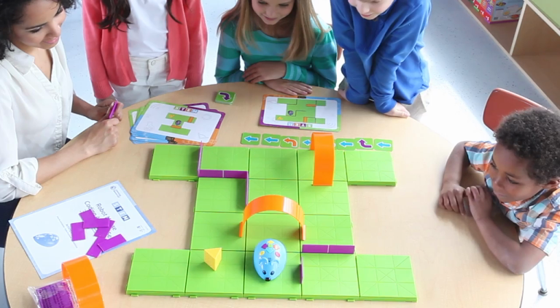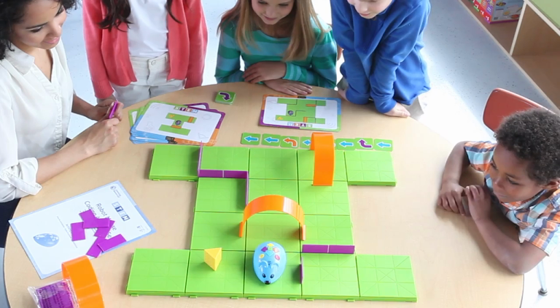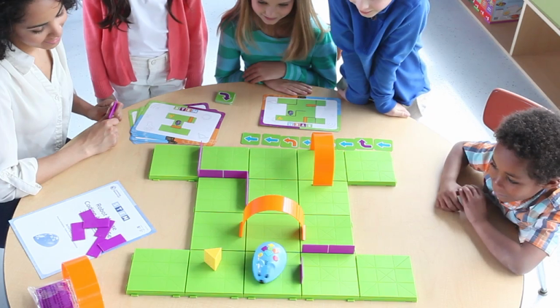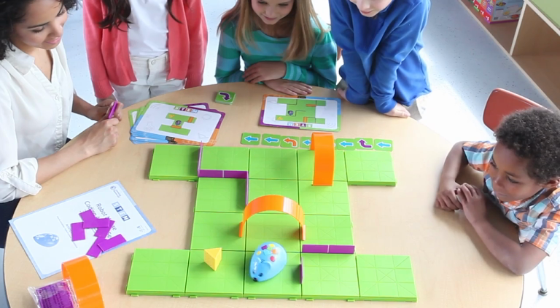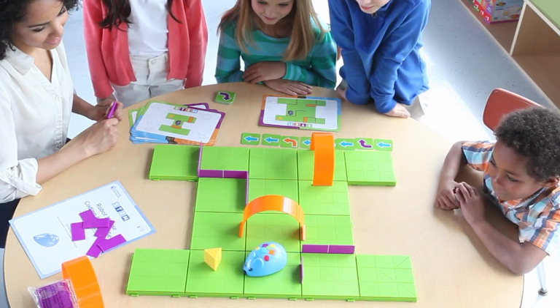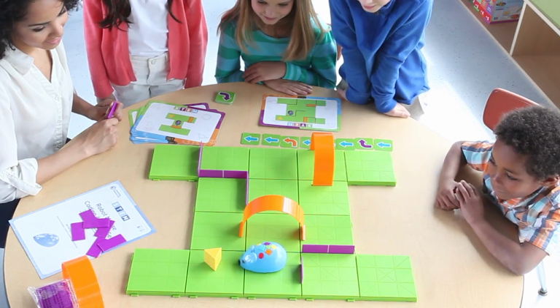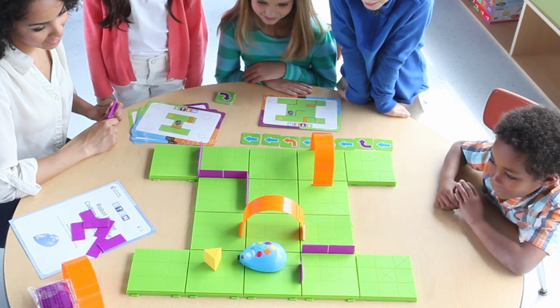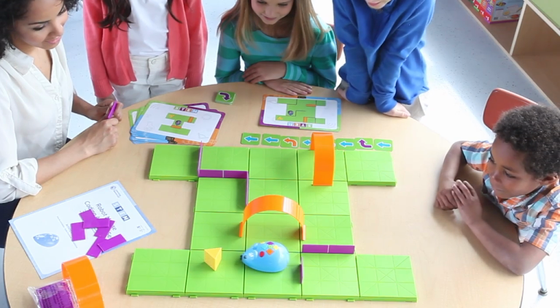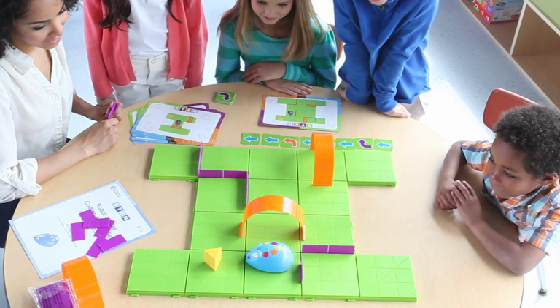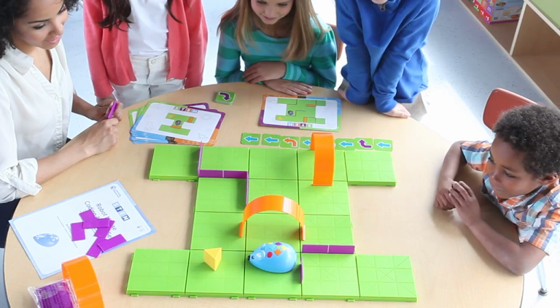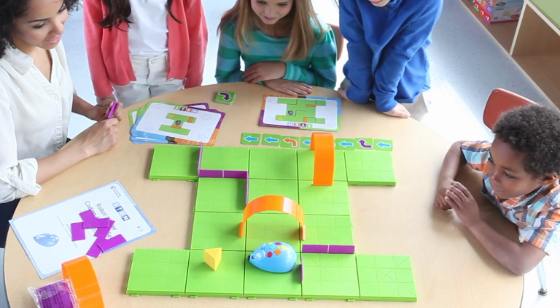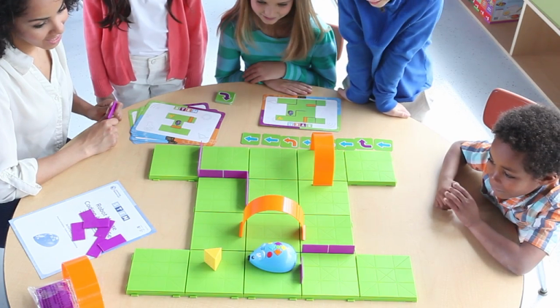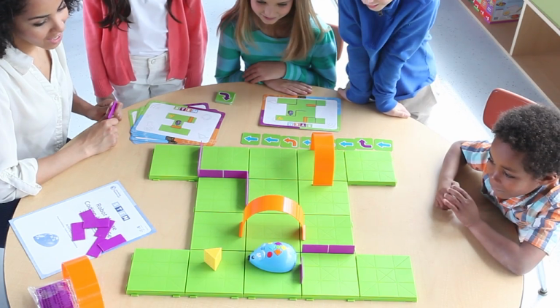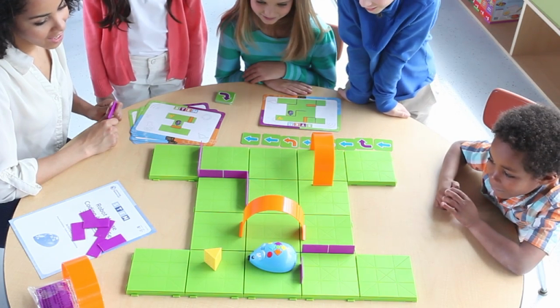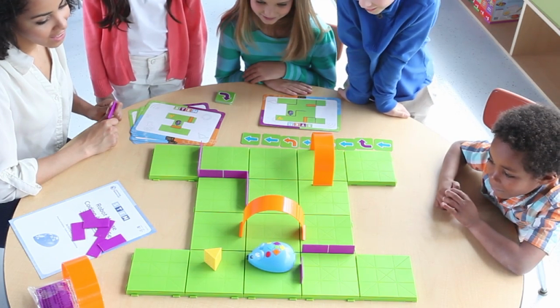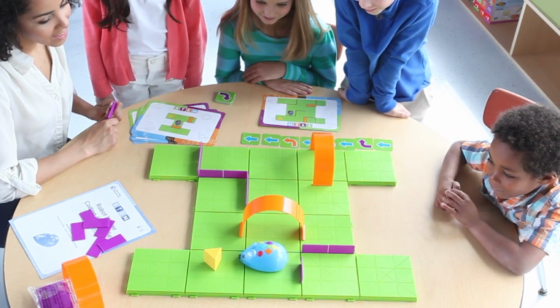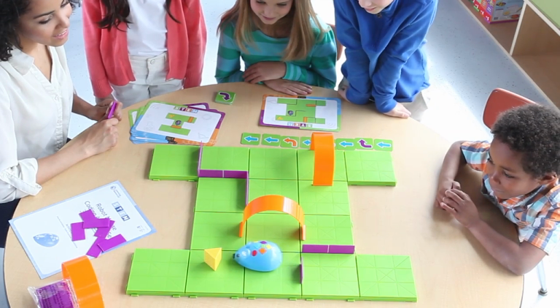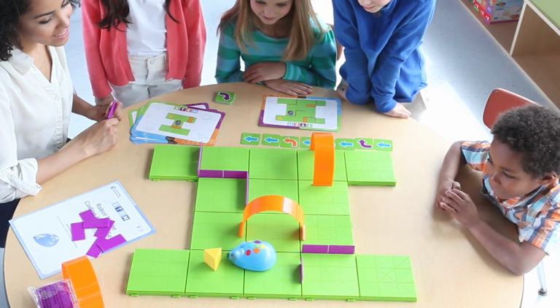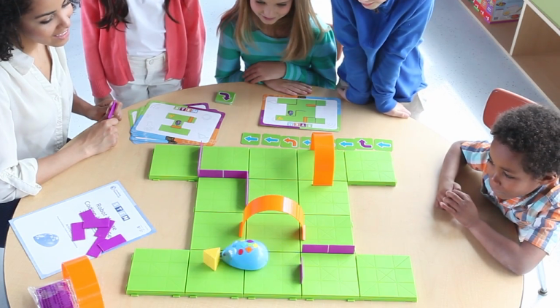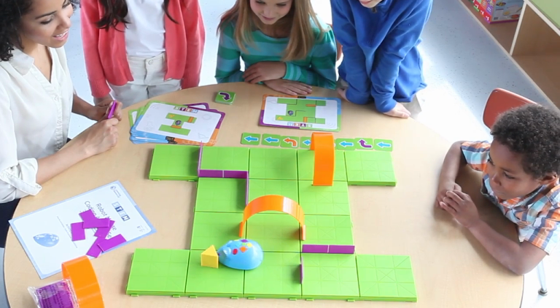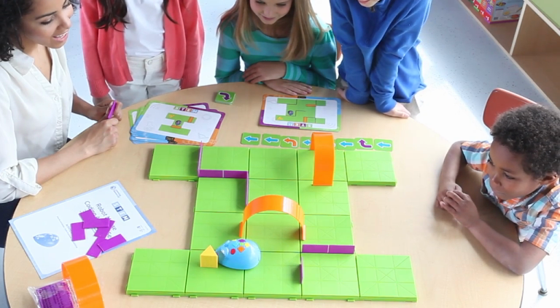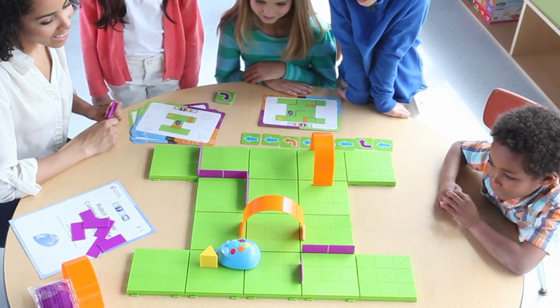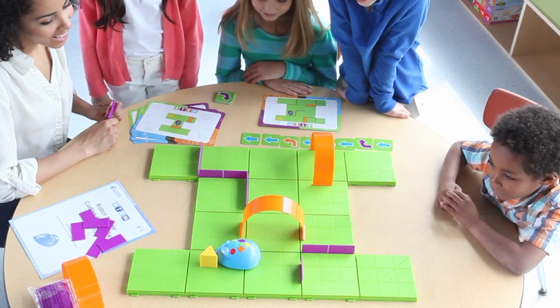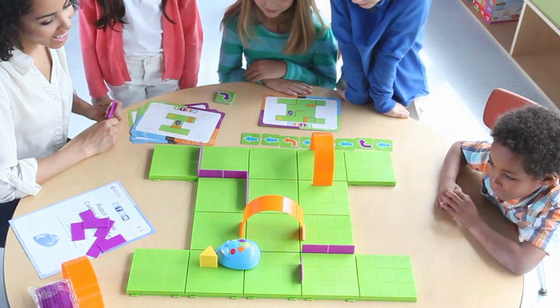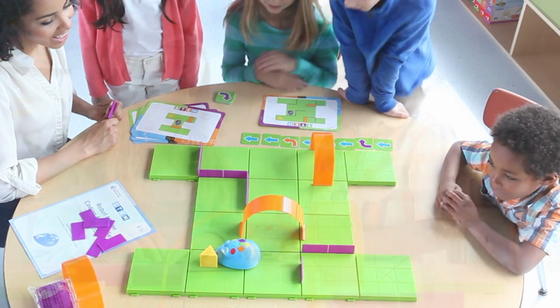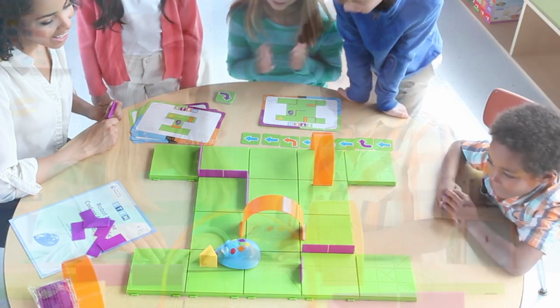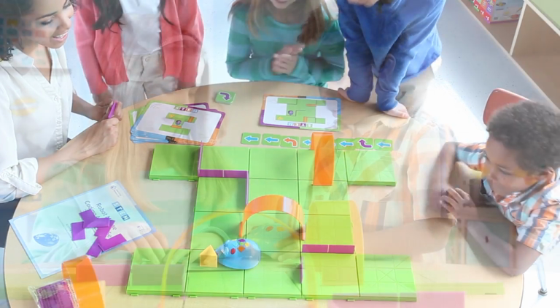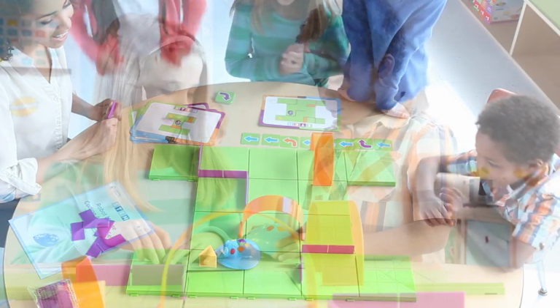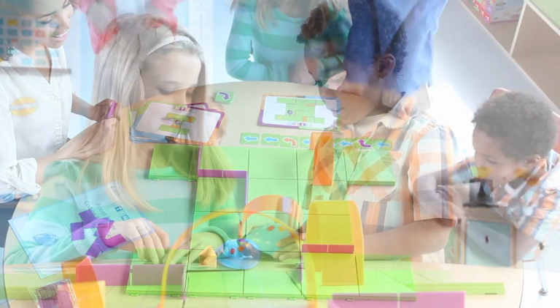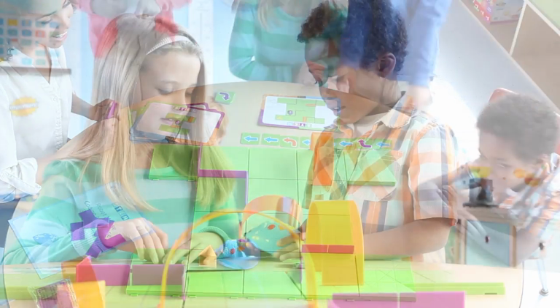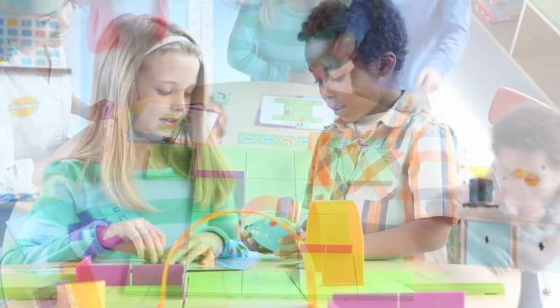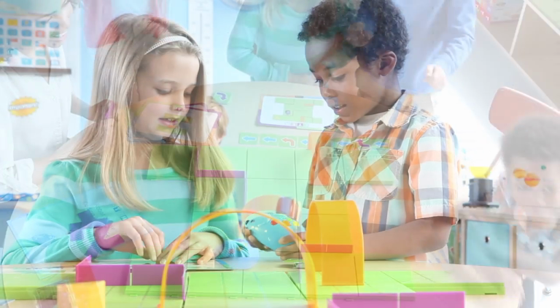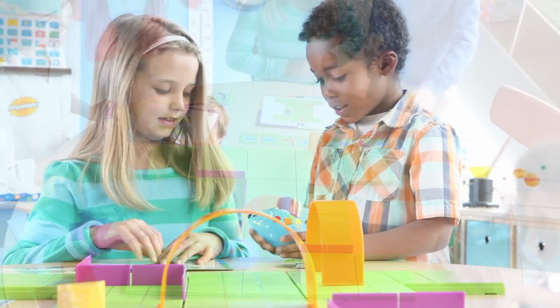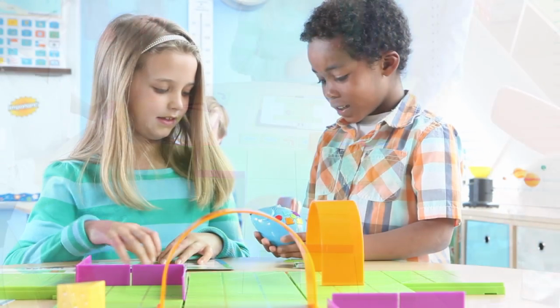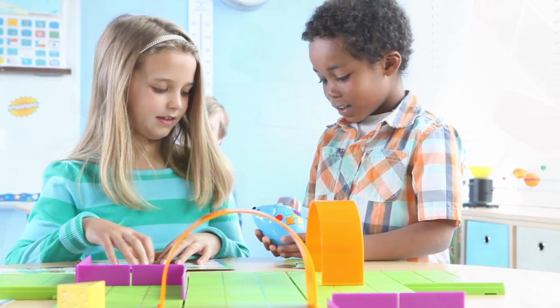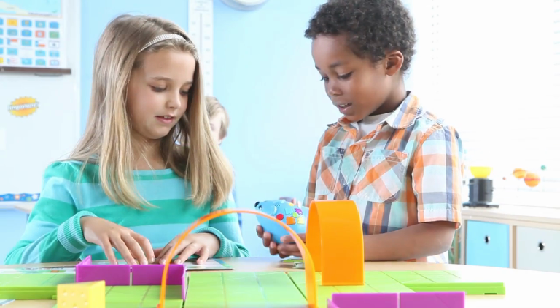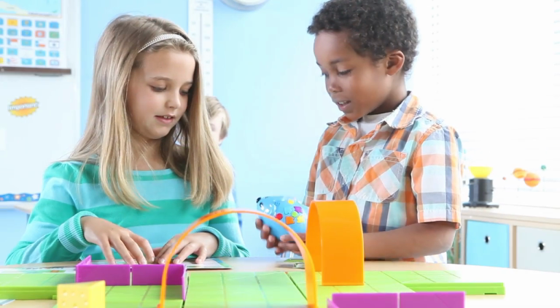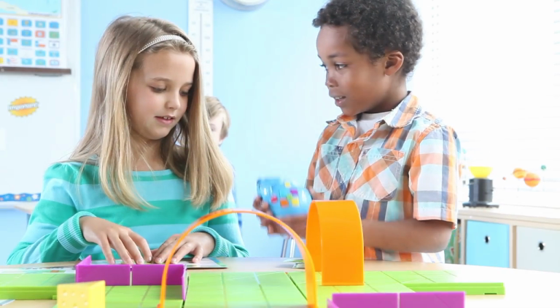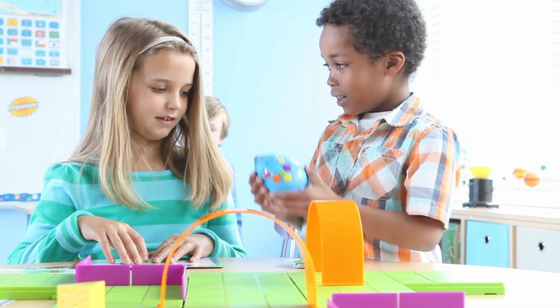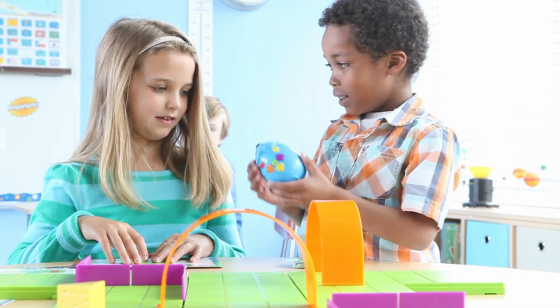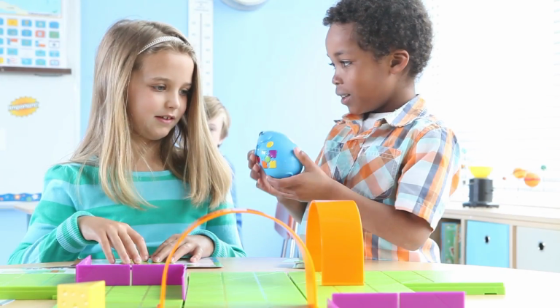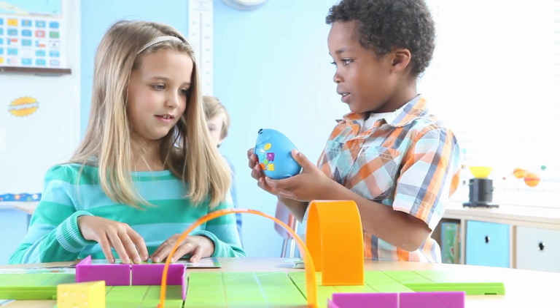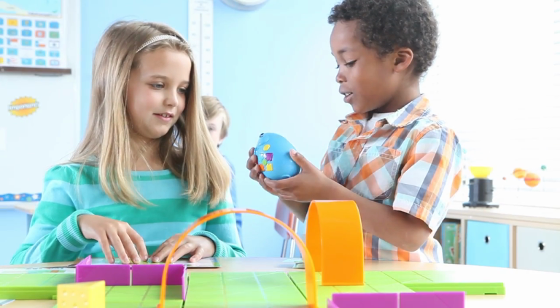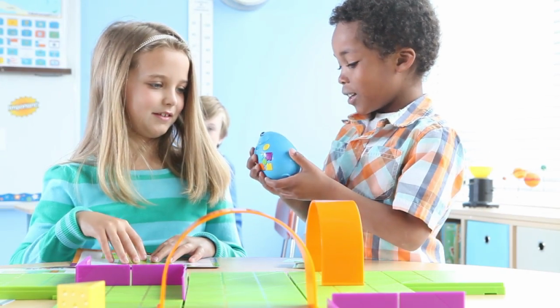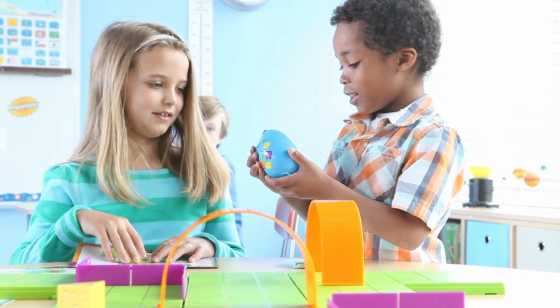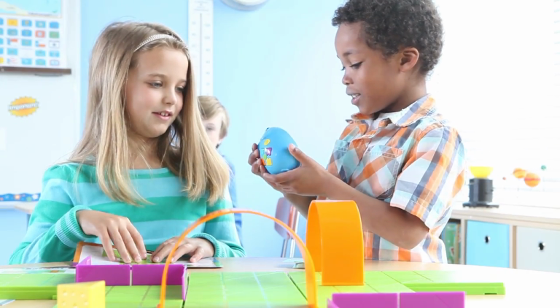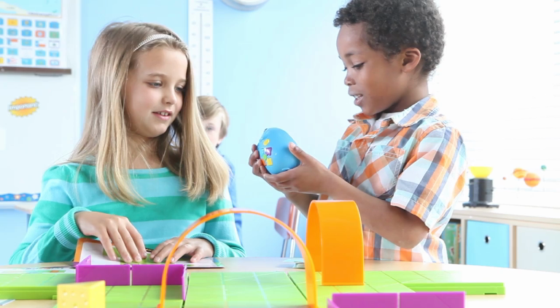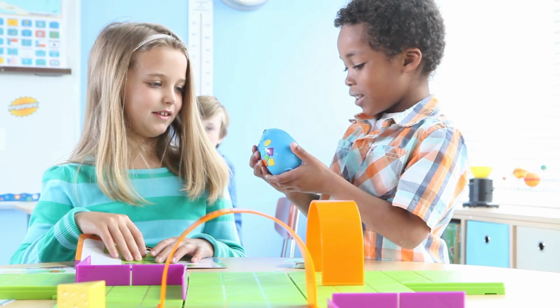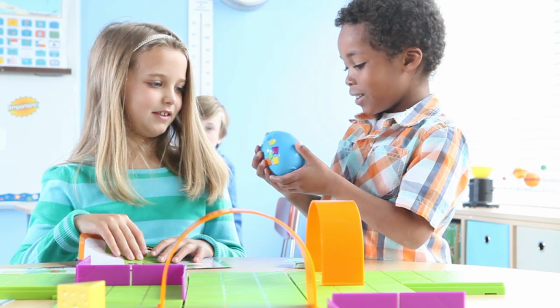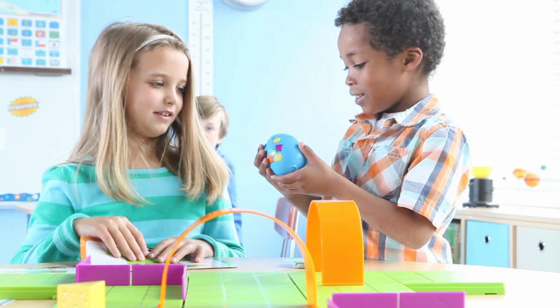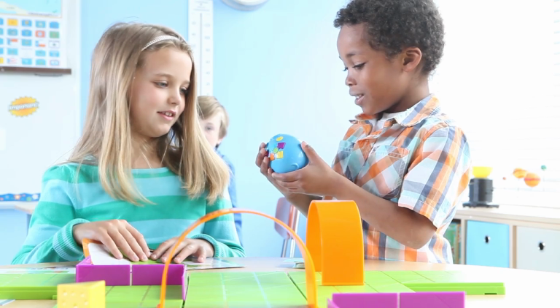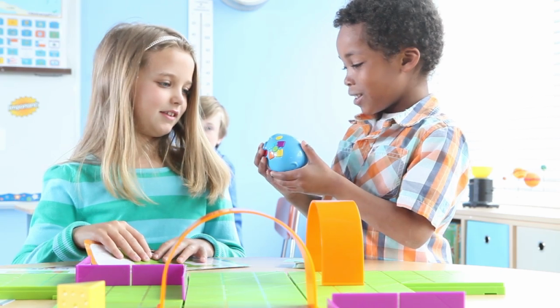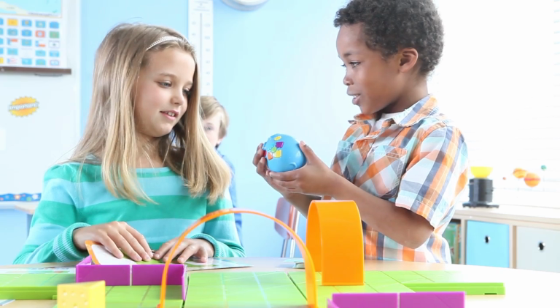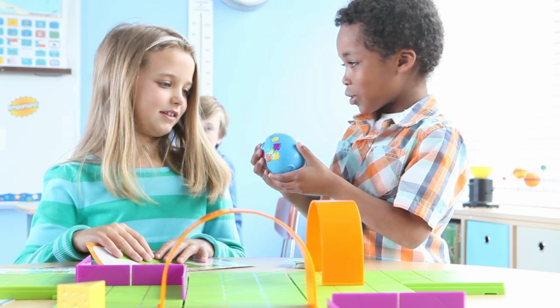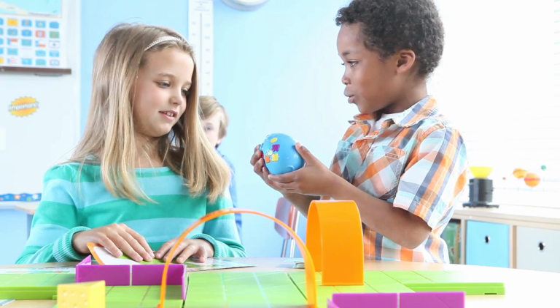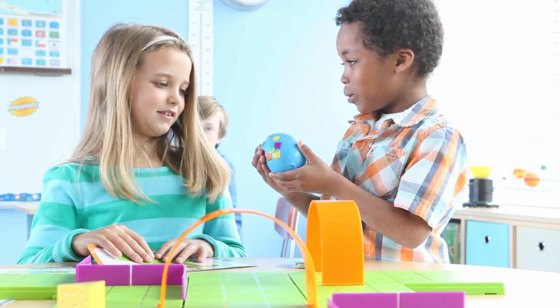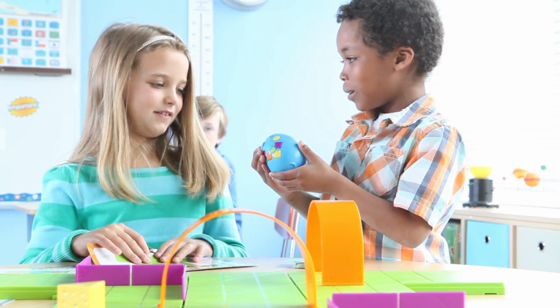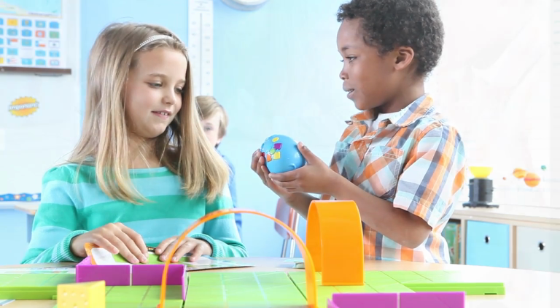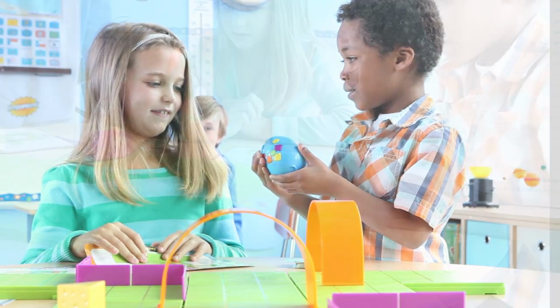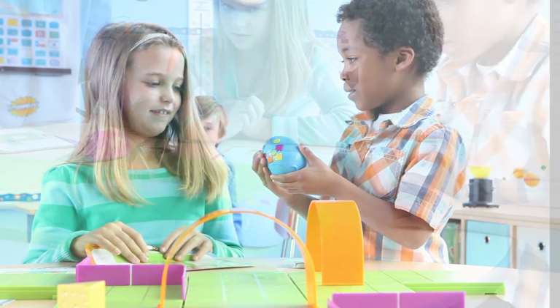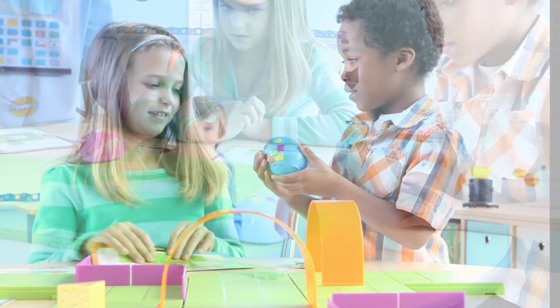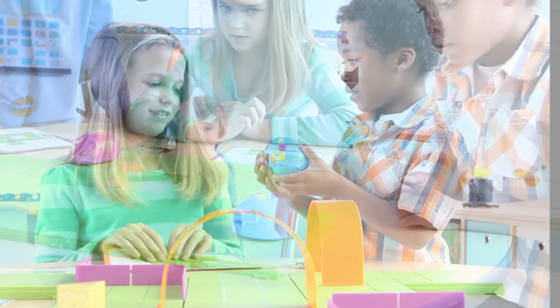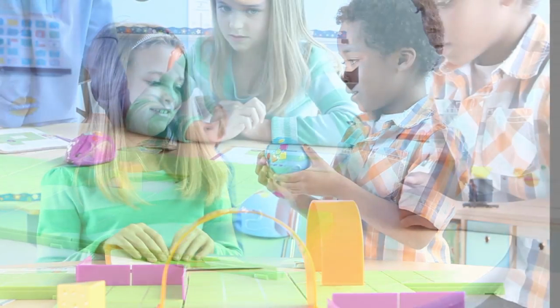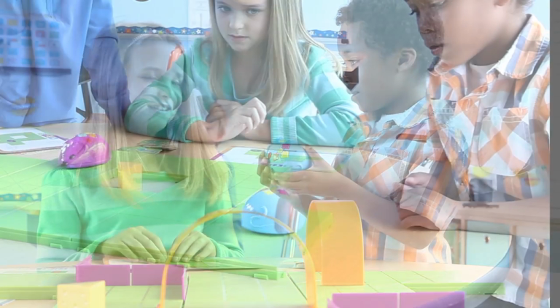Colby automatically lights up and squeaks when he reaches the cheese. Program additional special effects using the flash symbol card and red button.